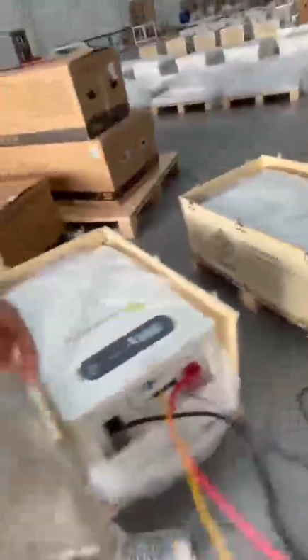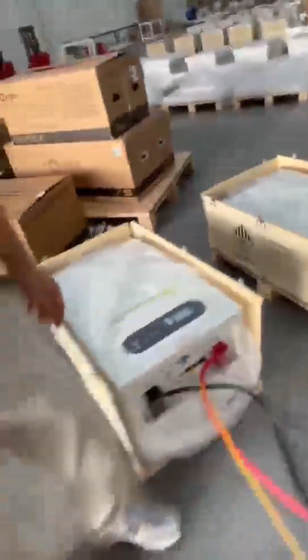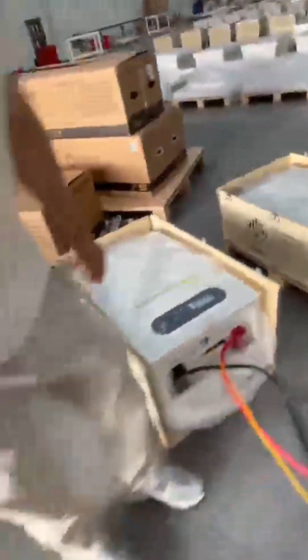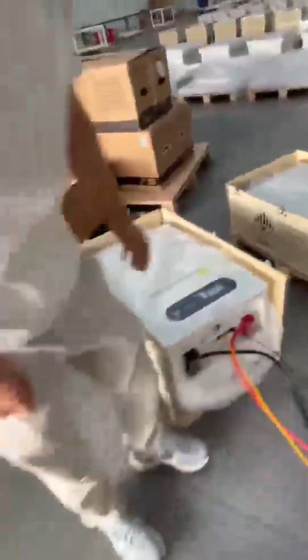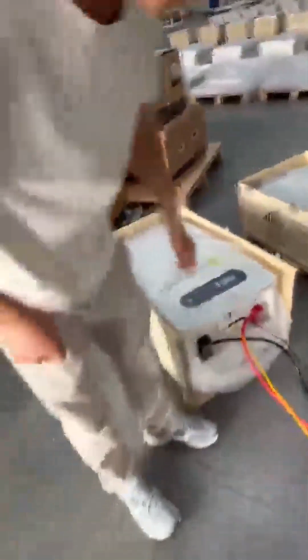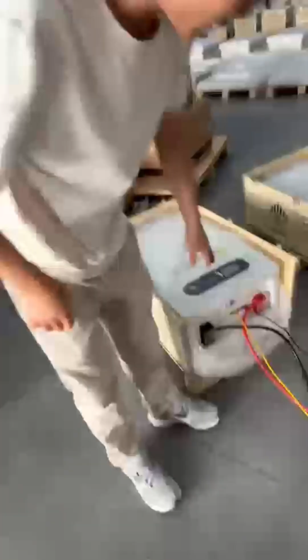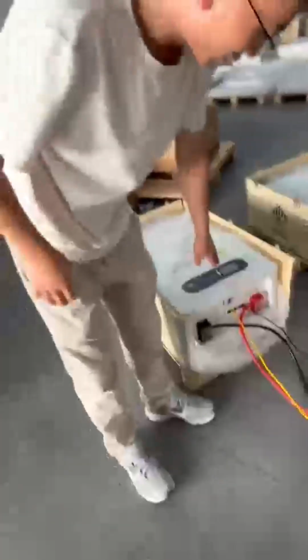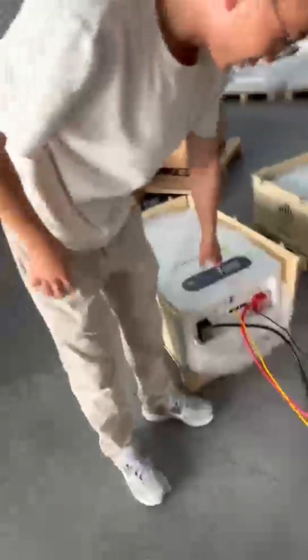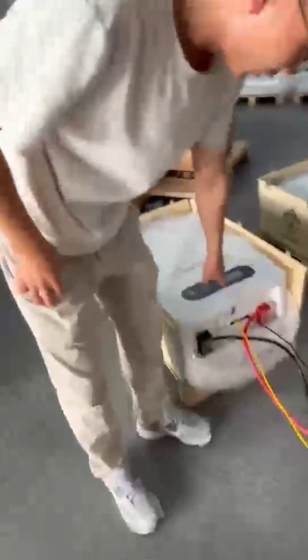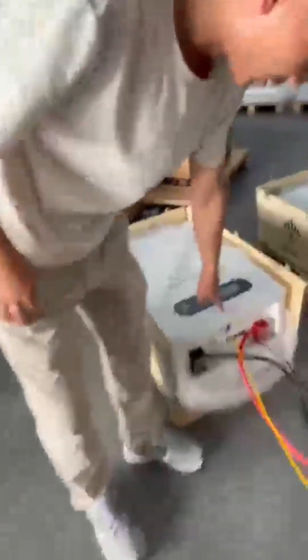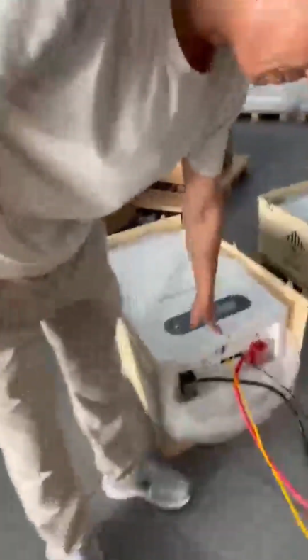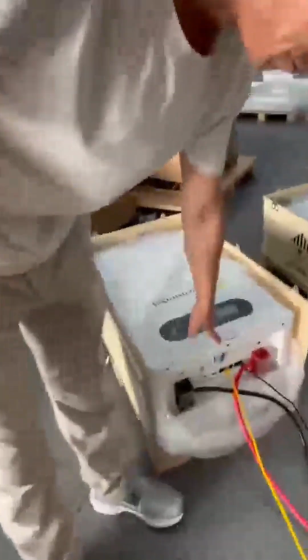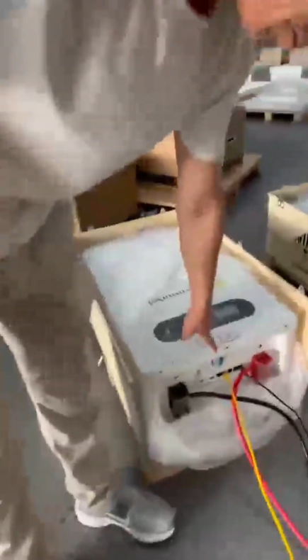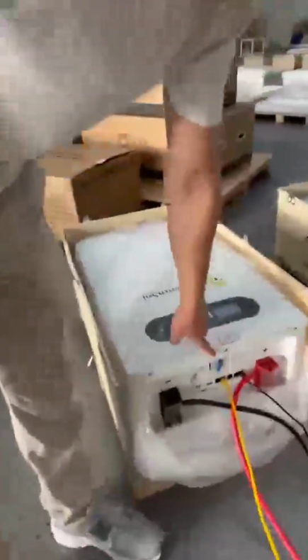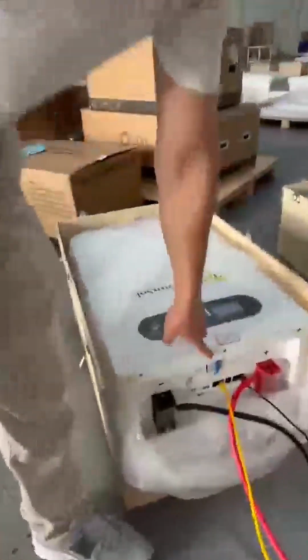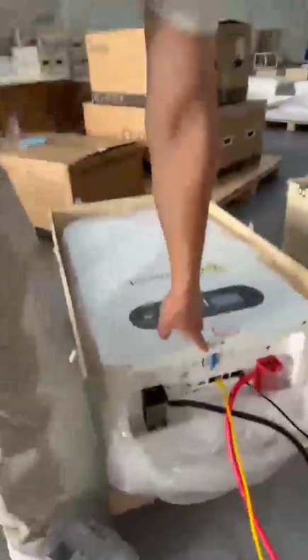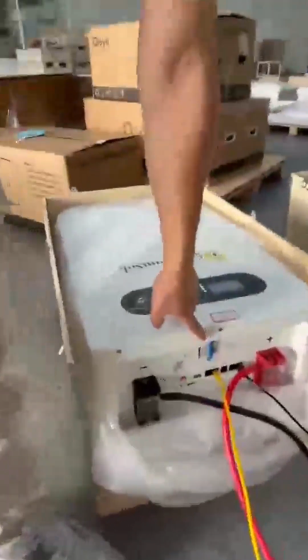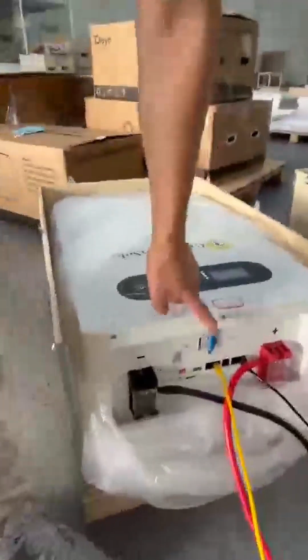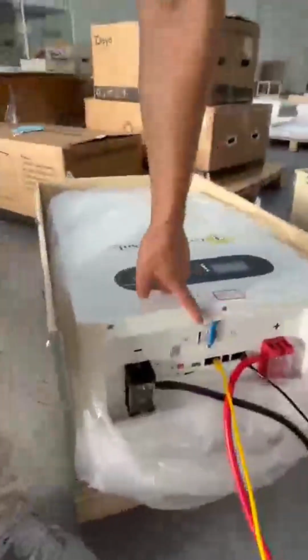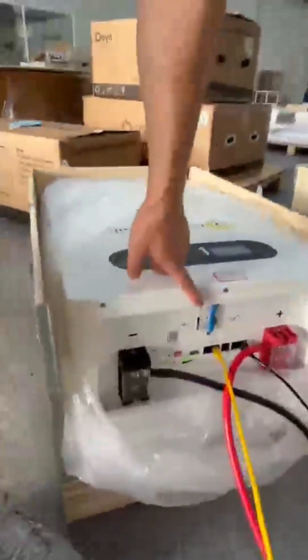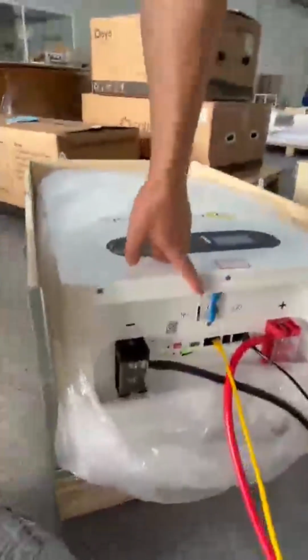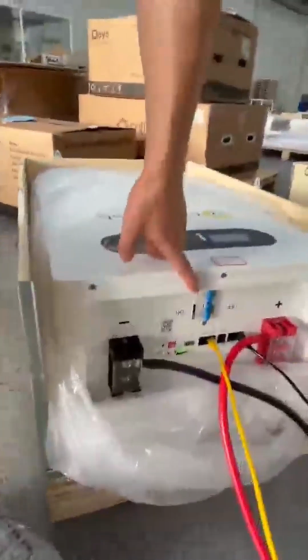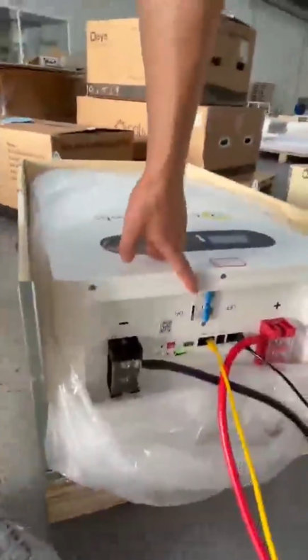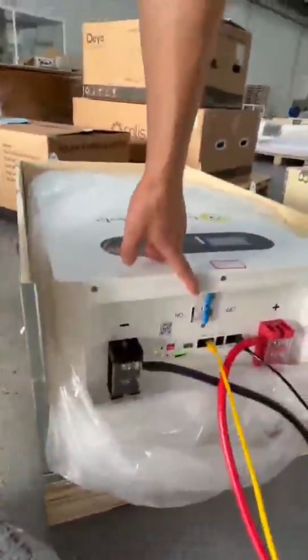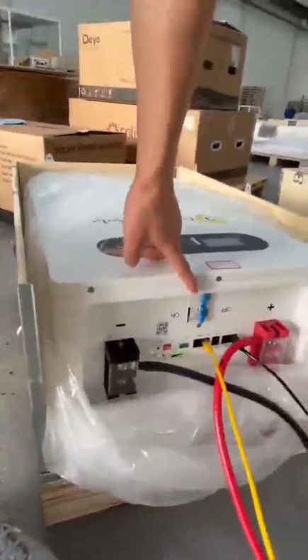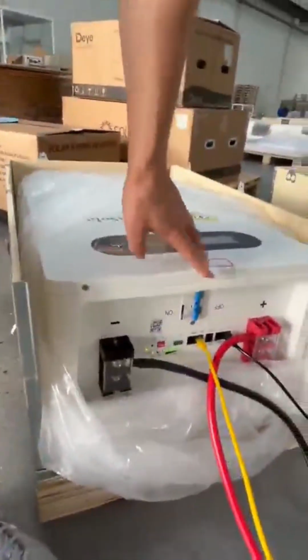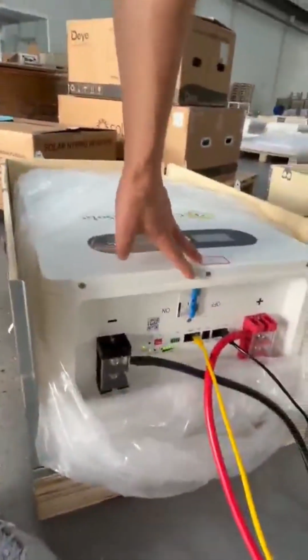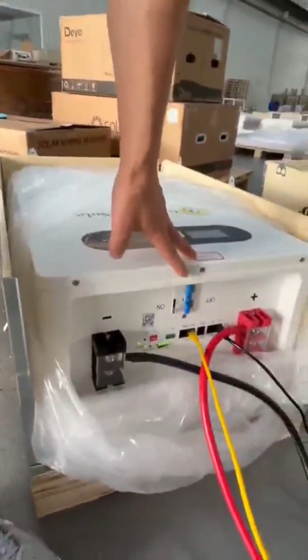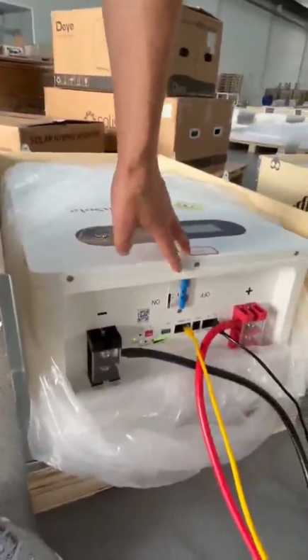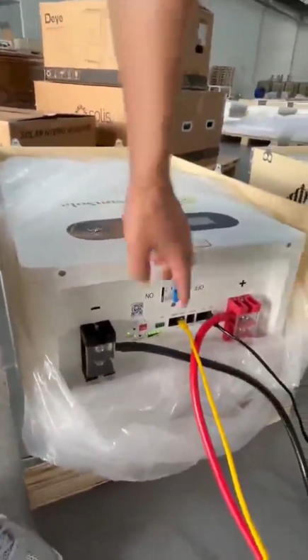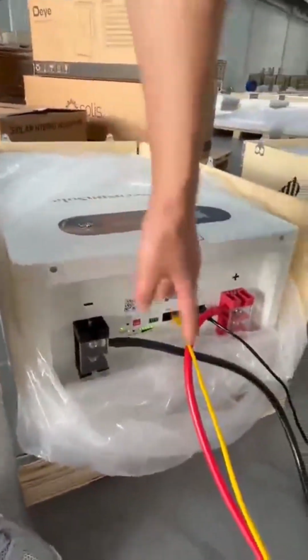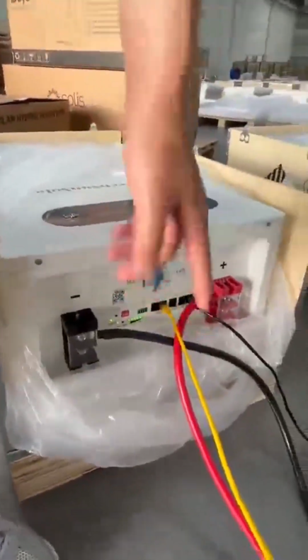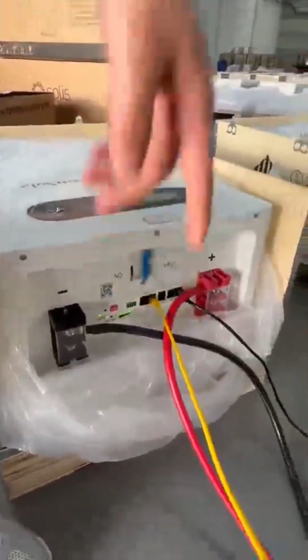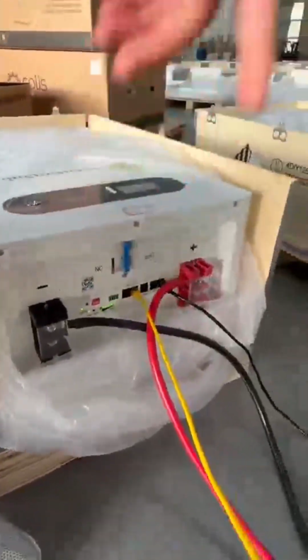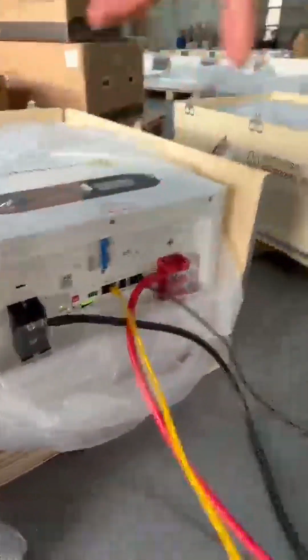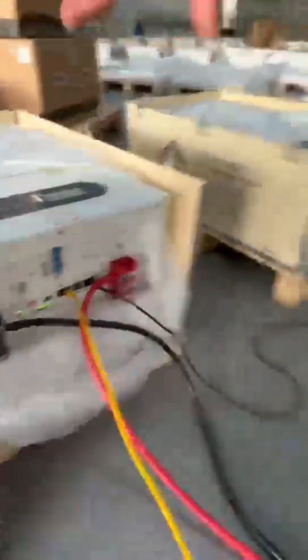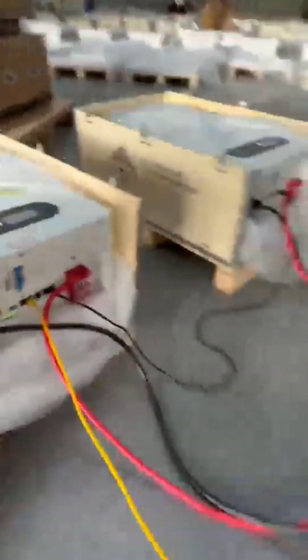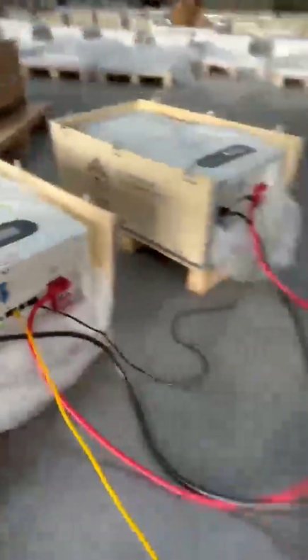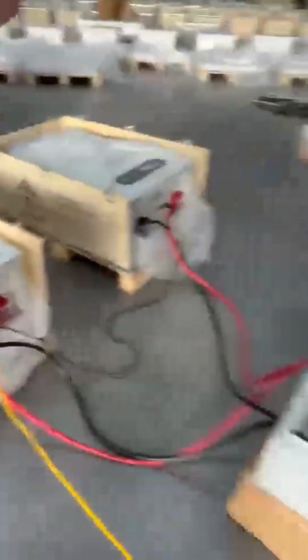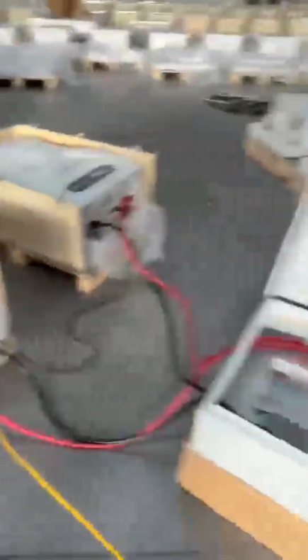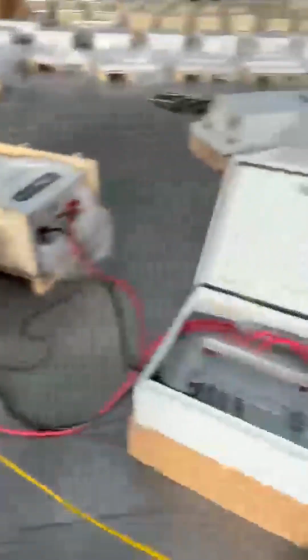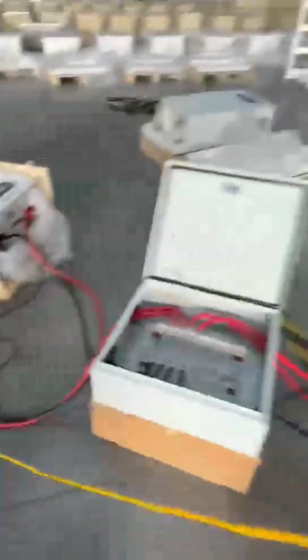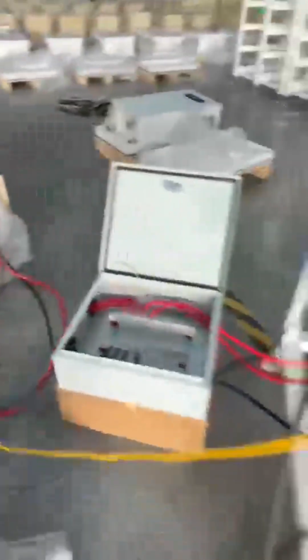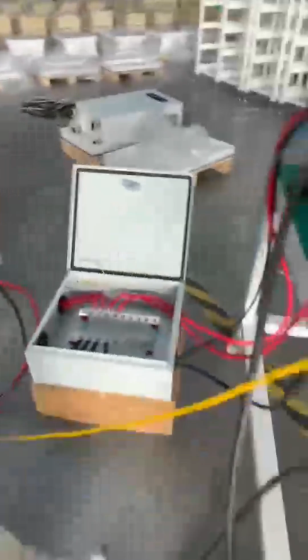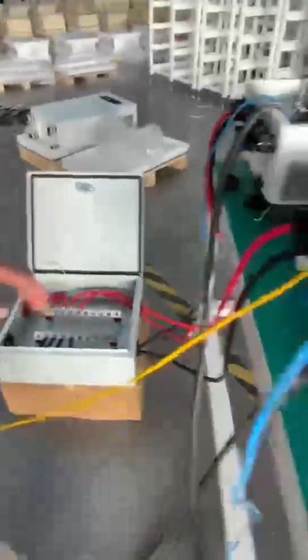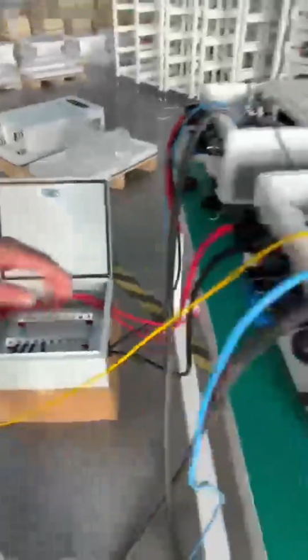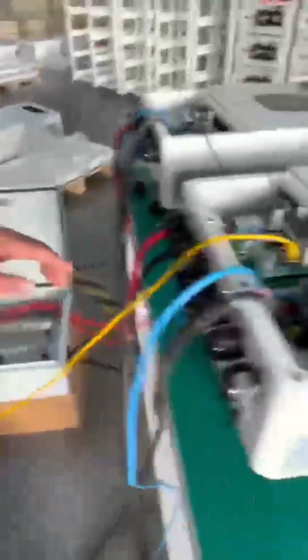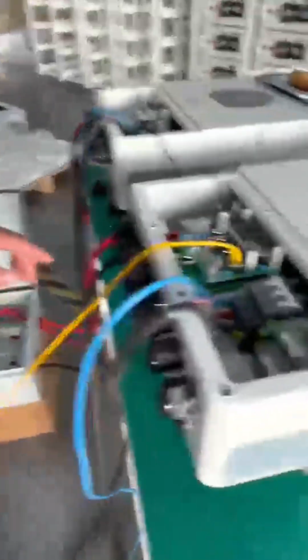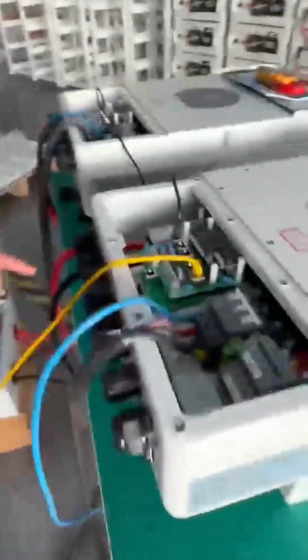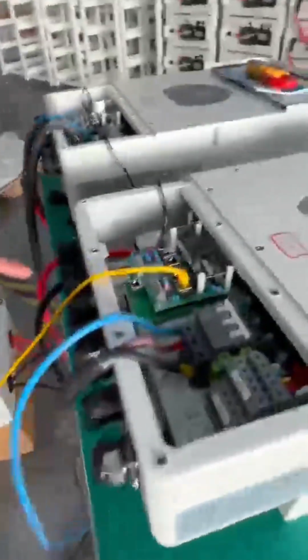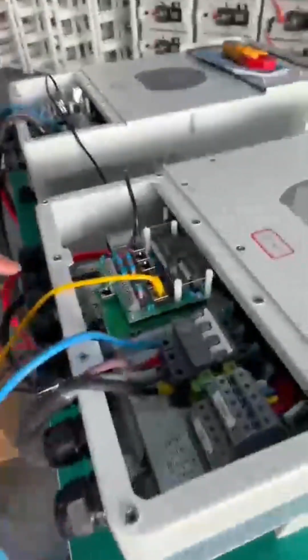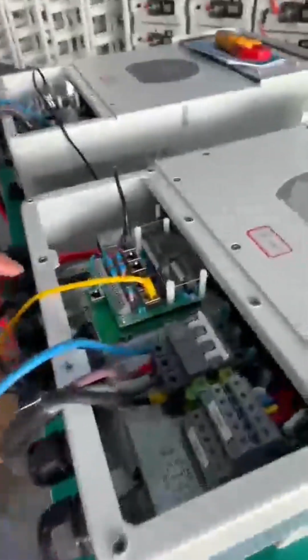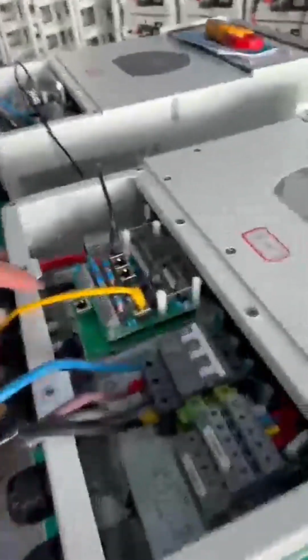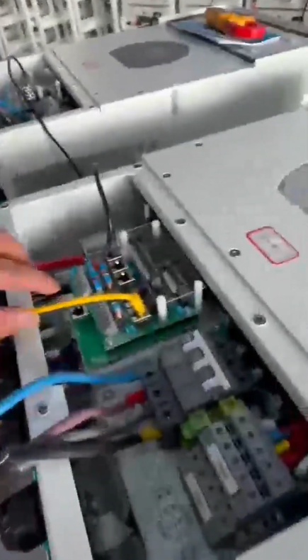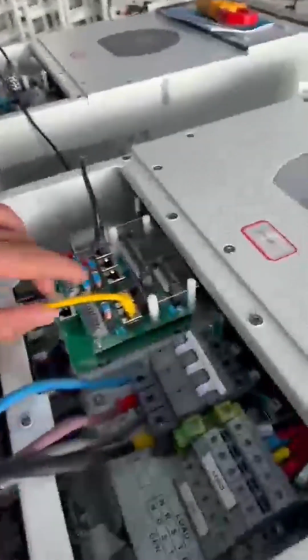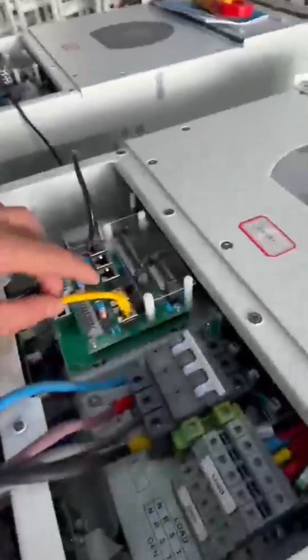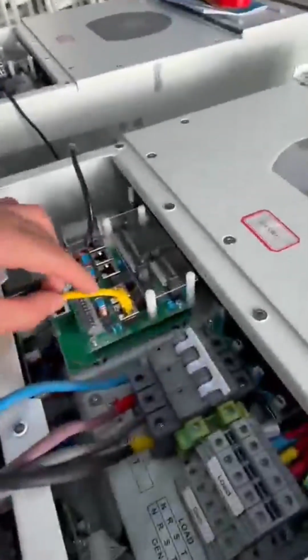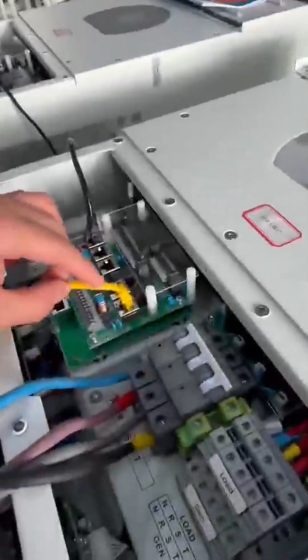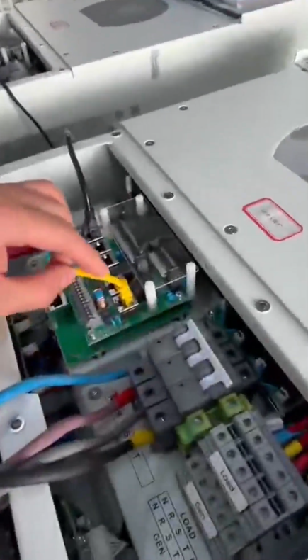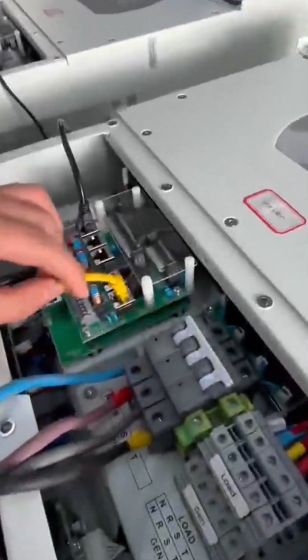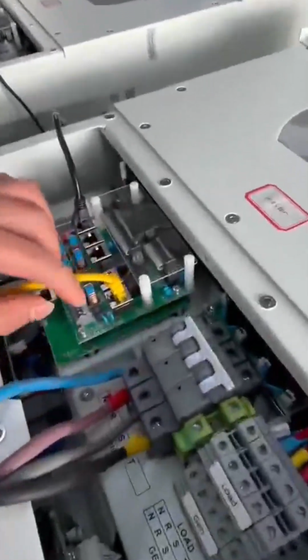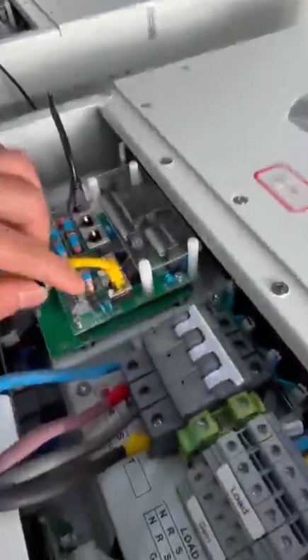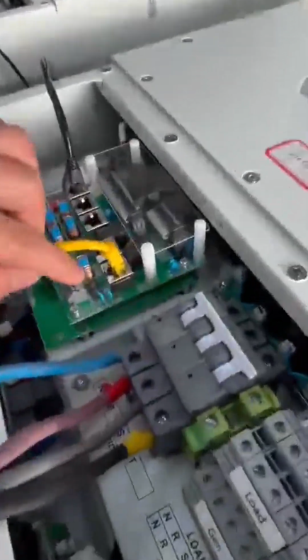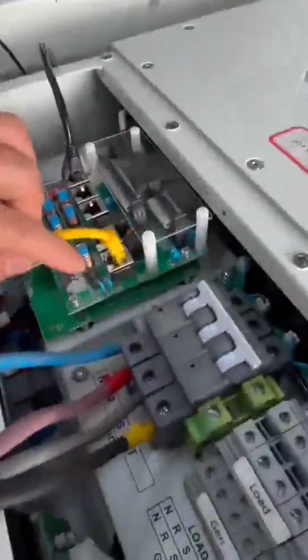Then we connect the CAN port of the master battery to the master inverter BMS port.